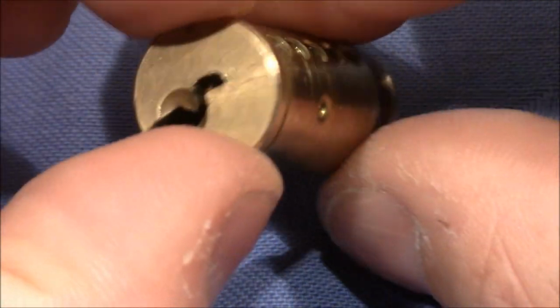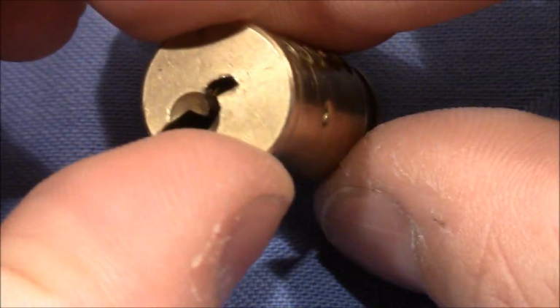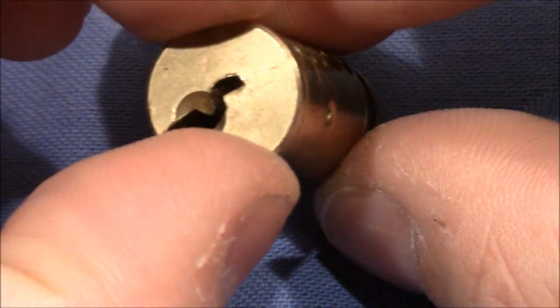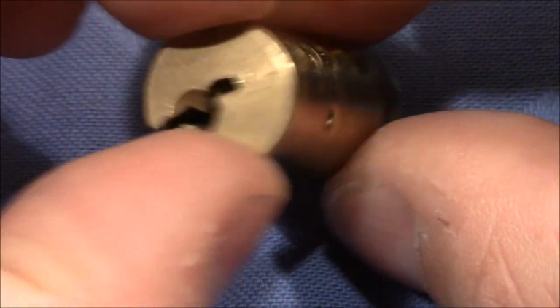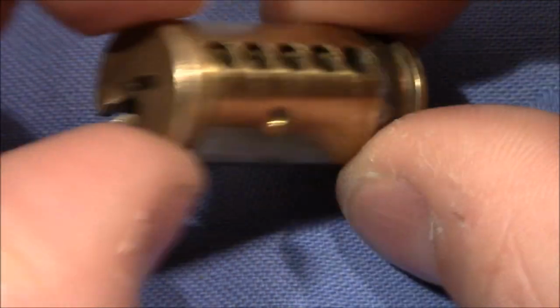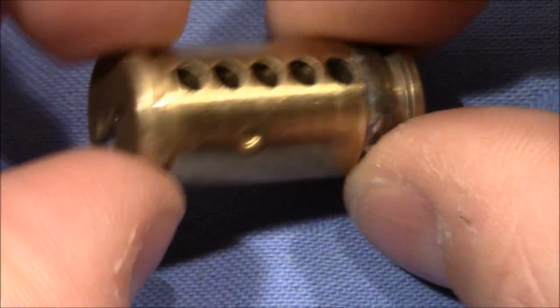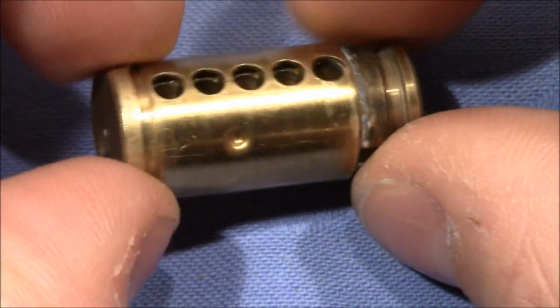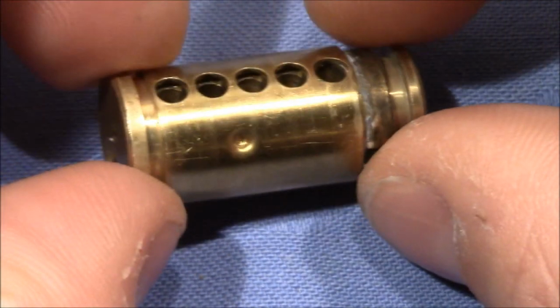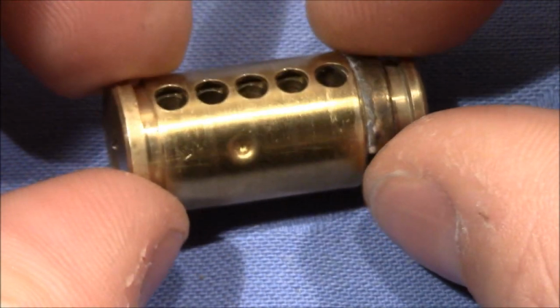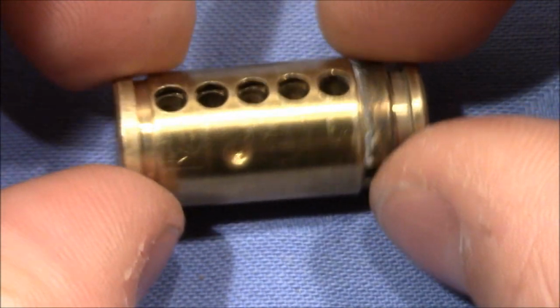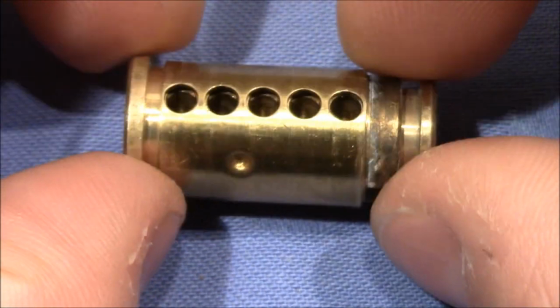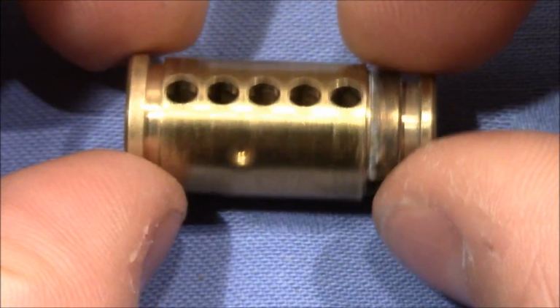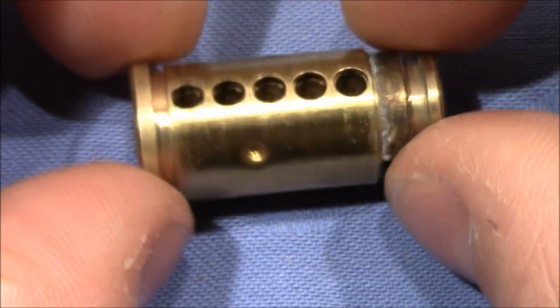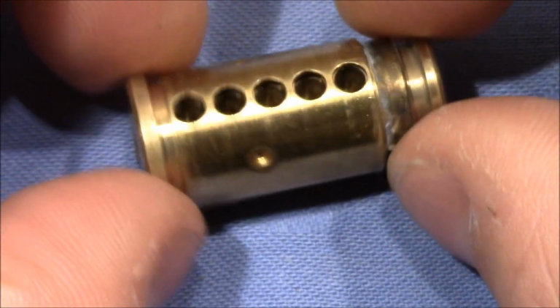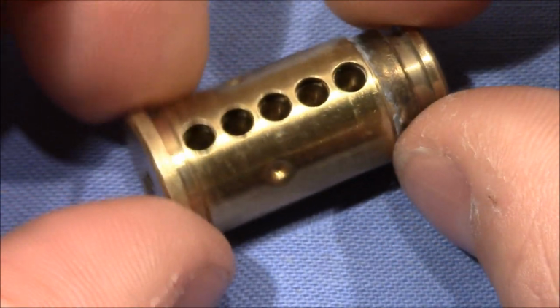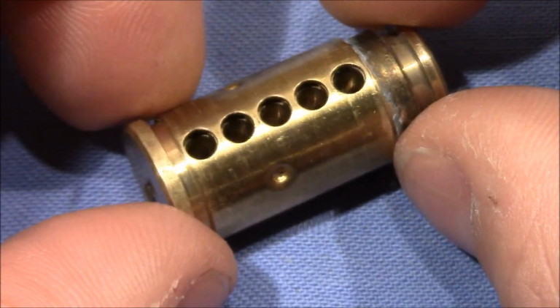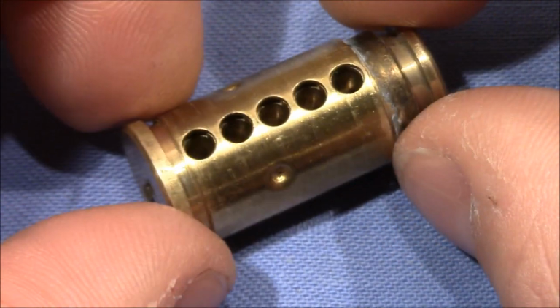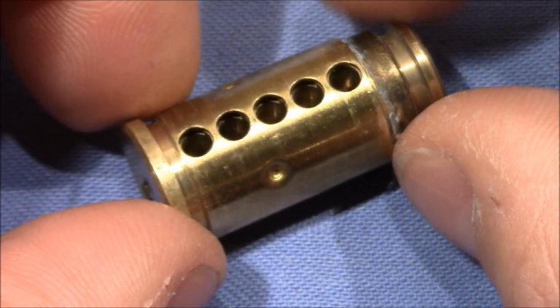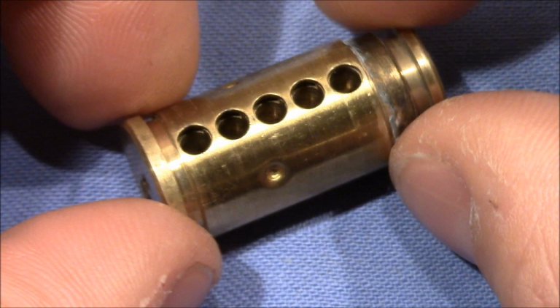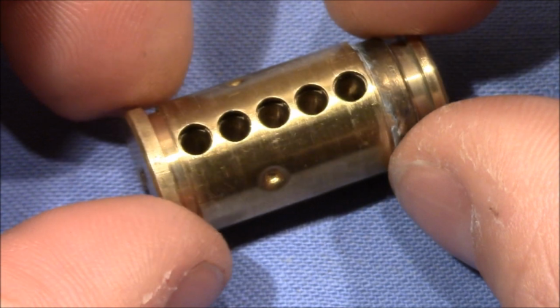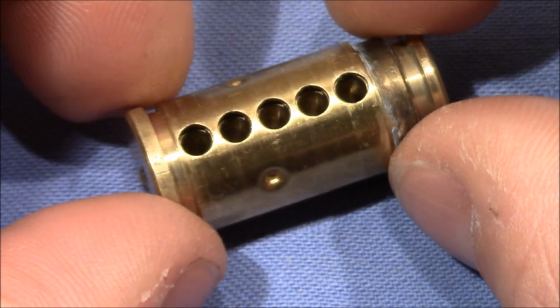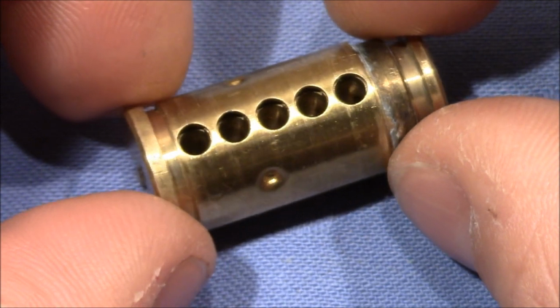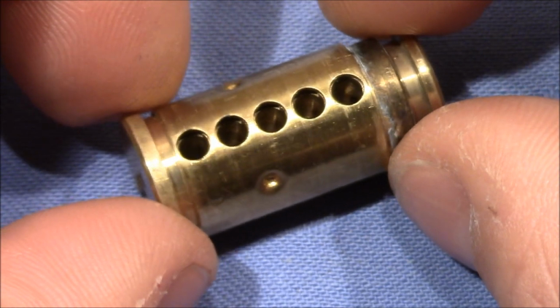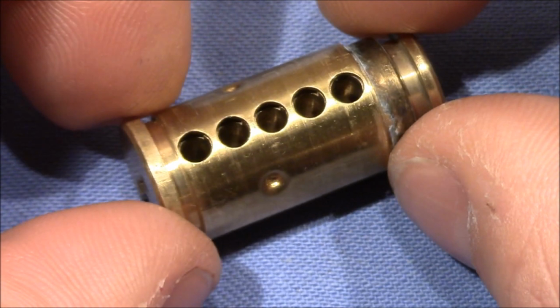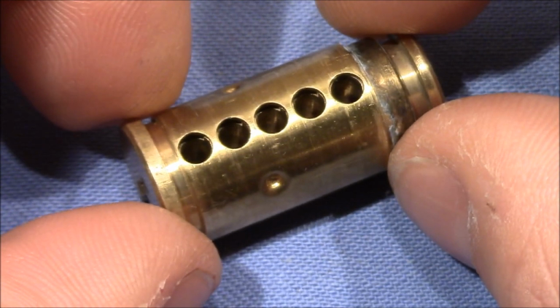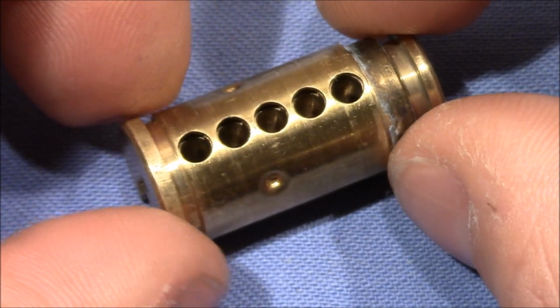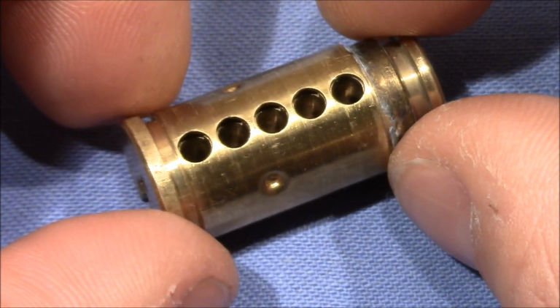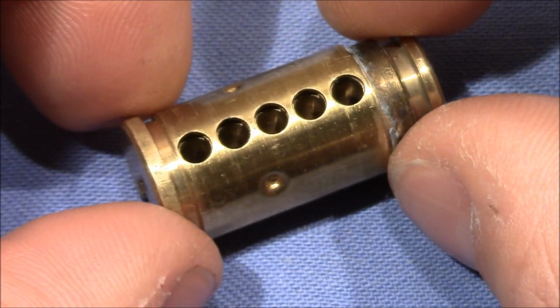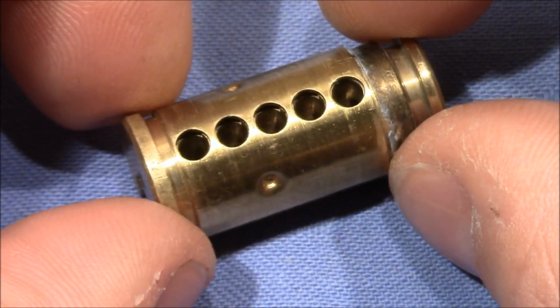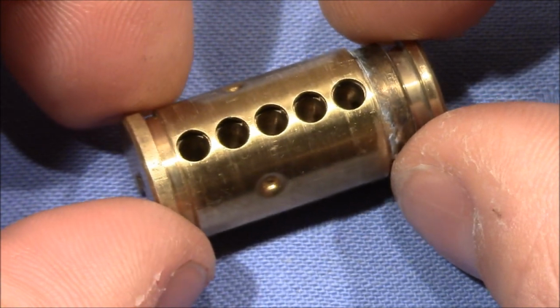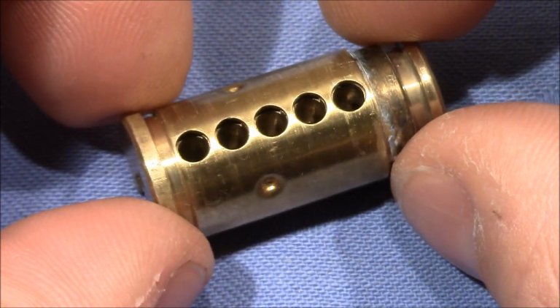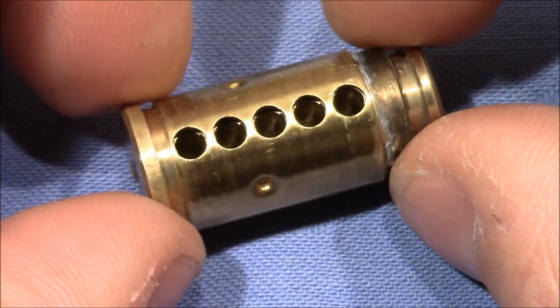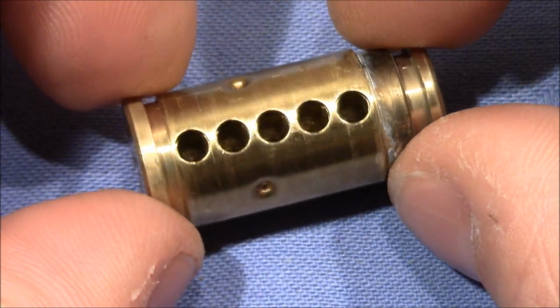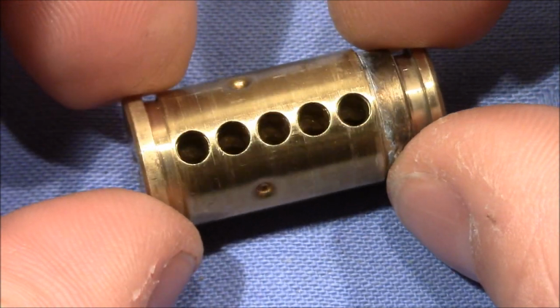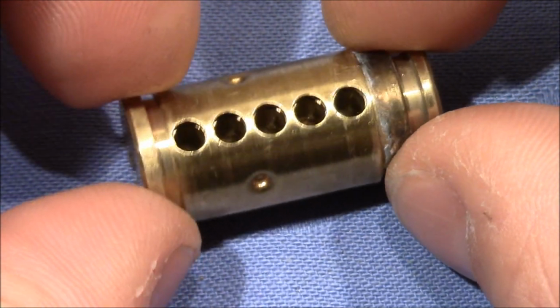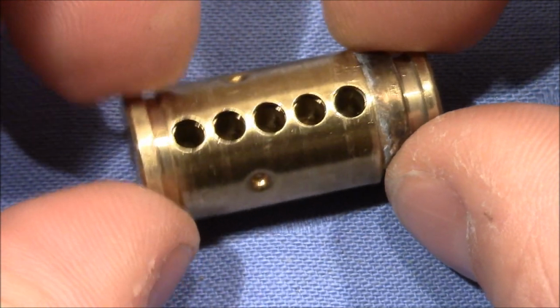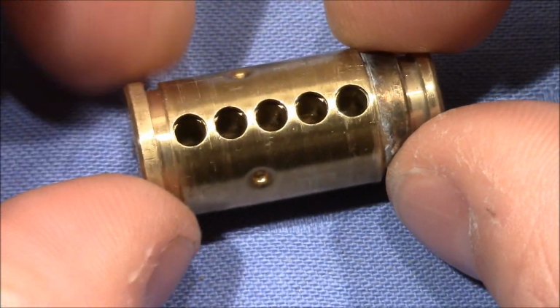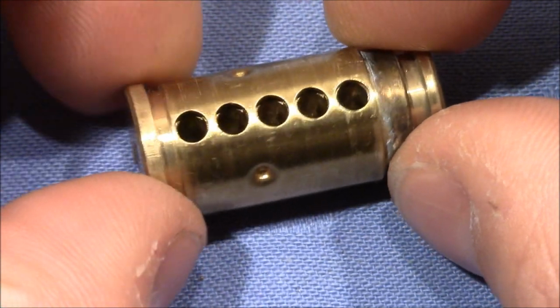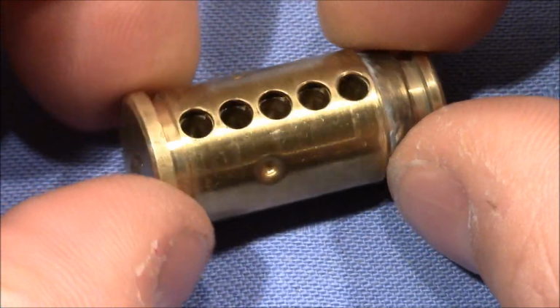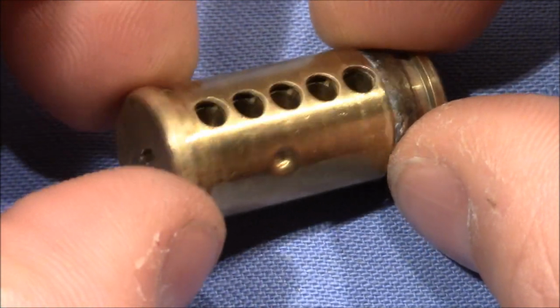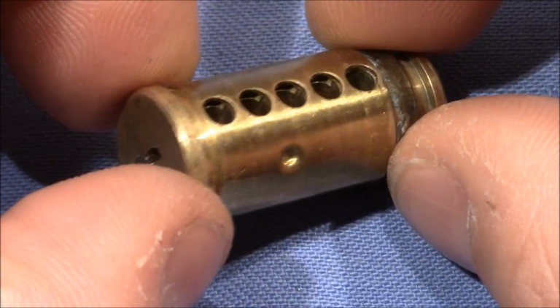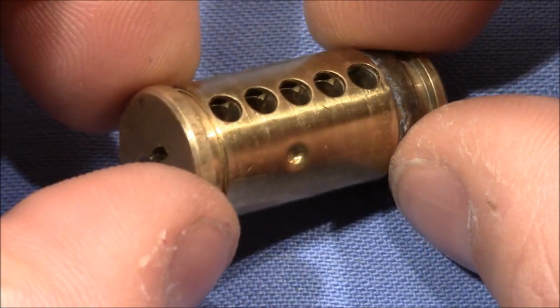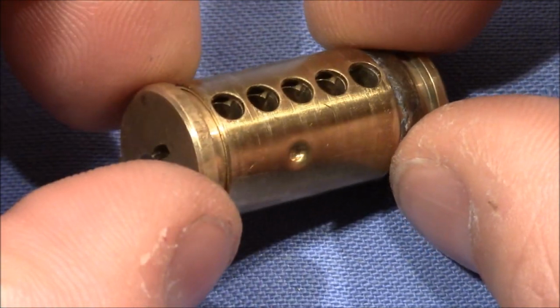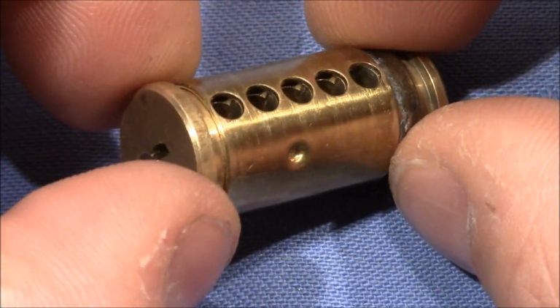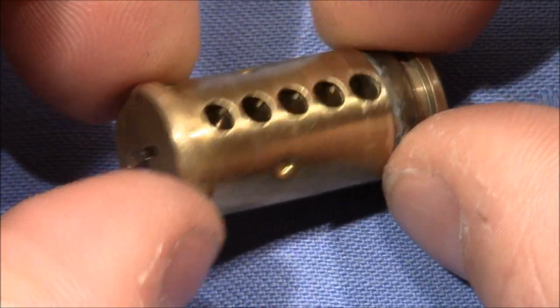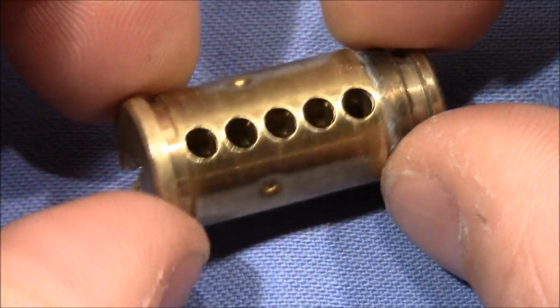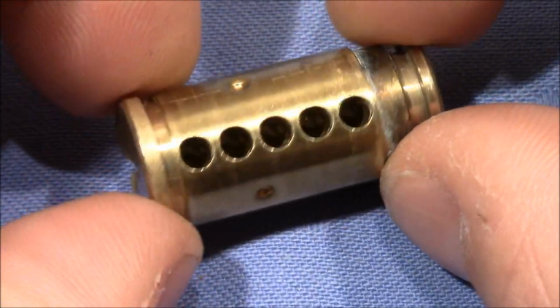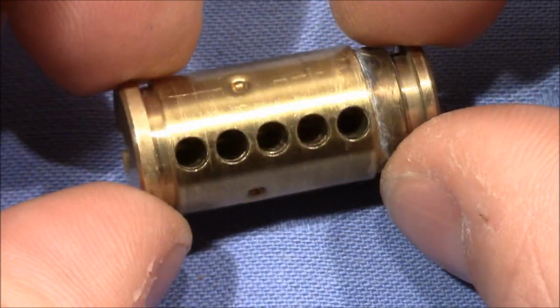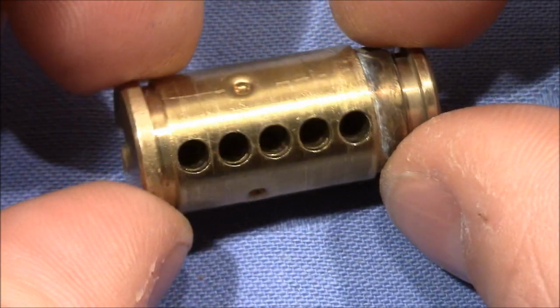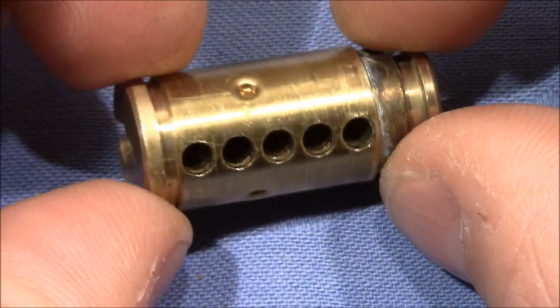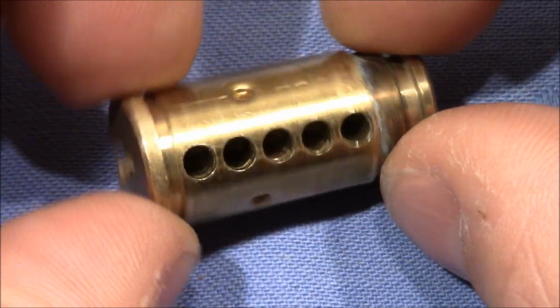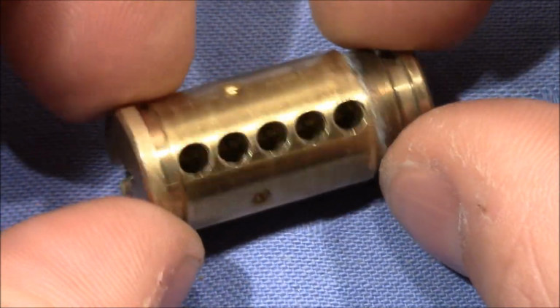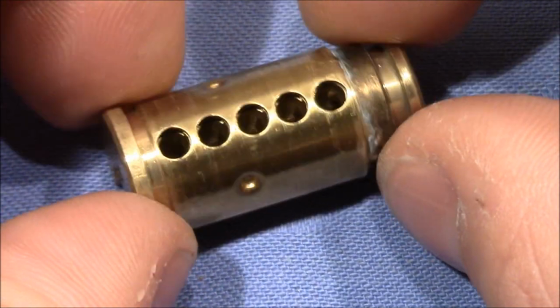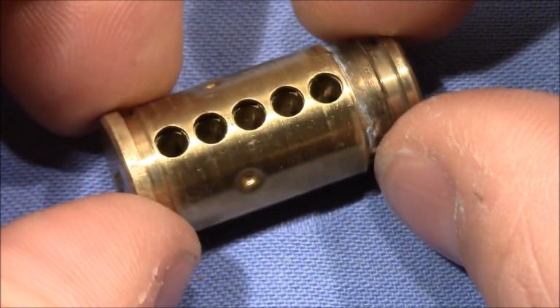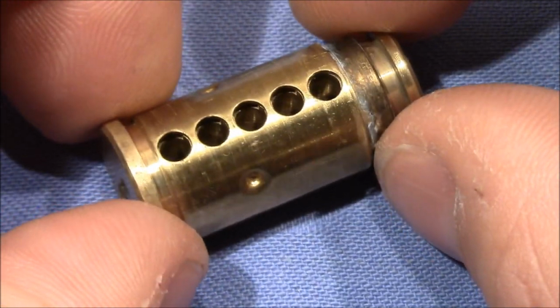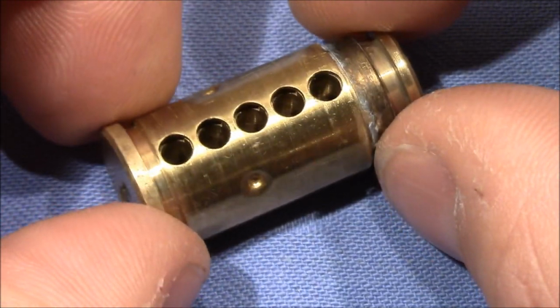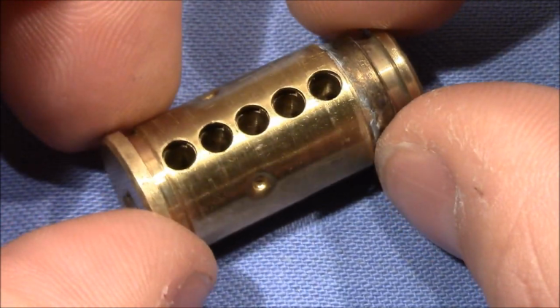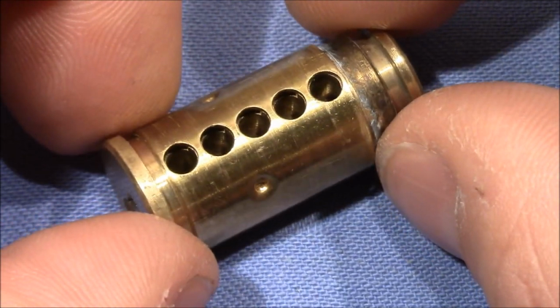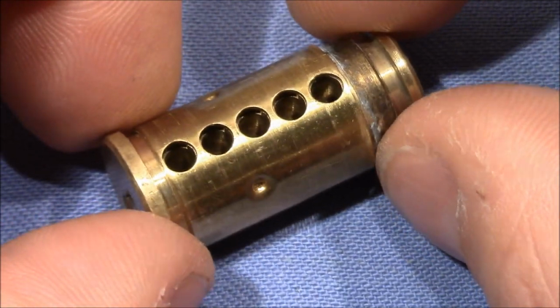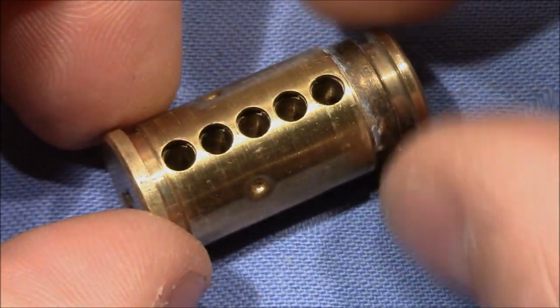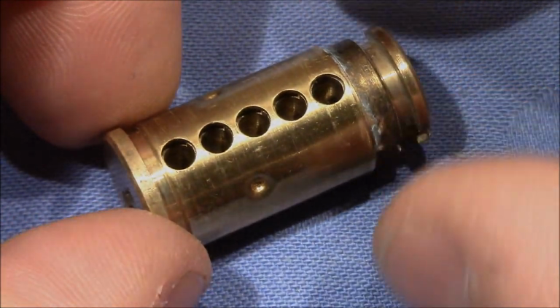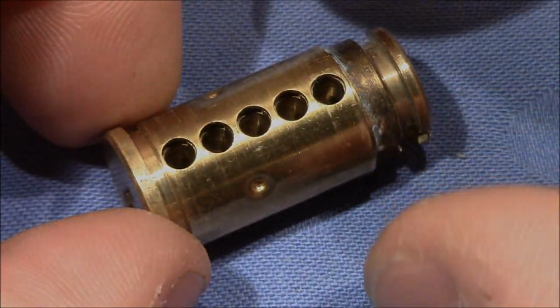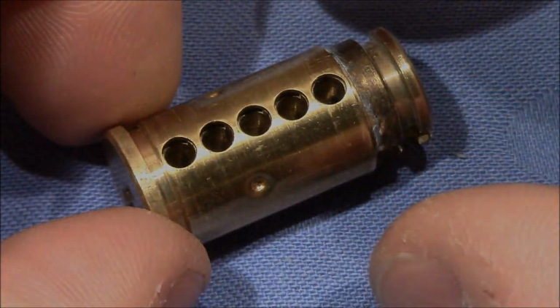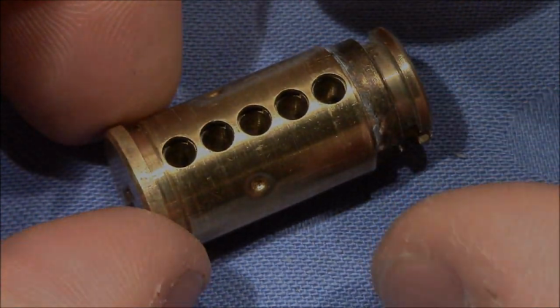Alright, that's now really it. Thanks for watching. Pete, thanks for sending me this lock. And cheers — bye-bye.